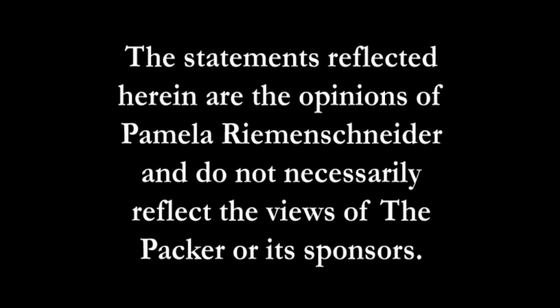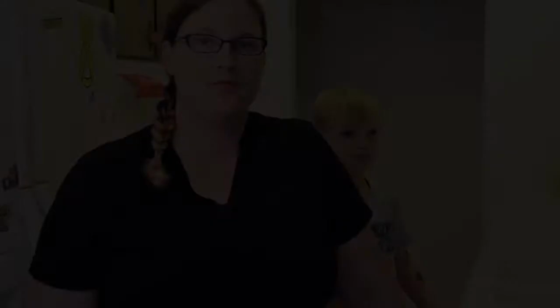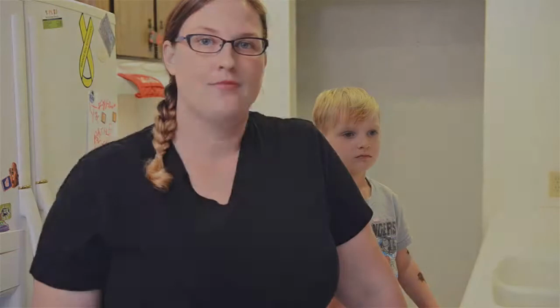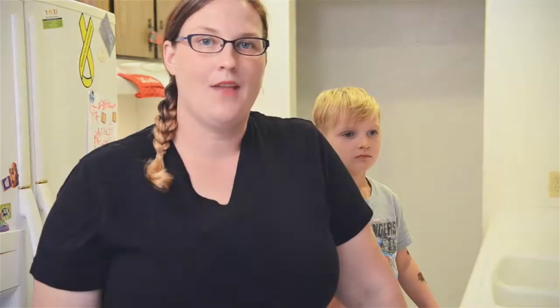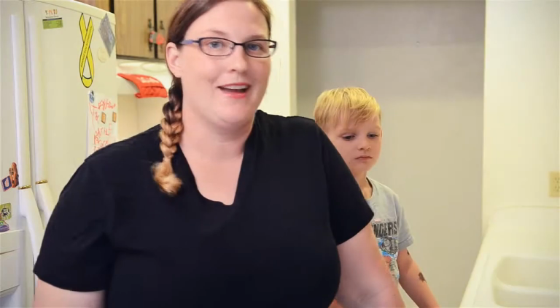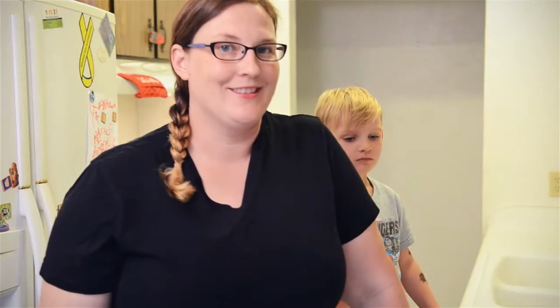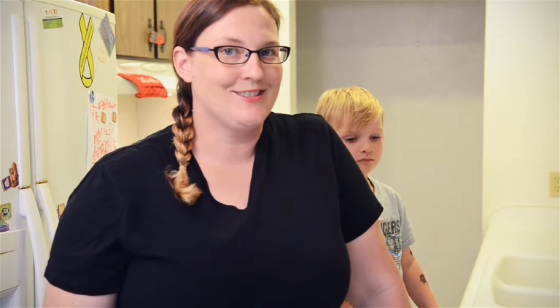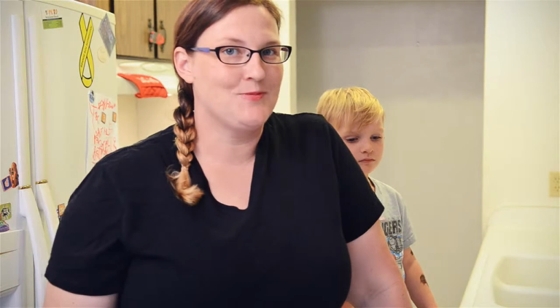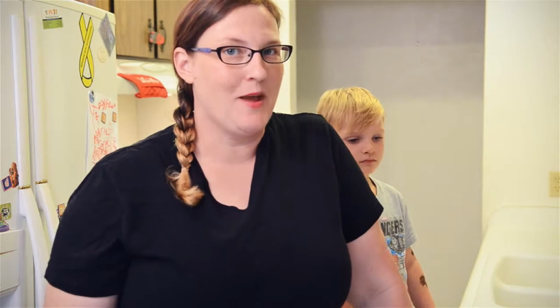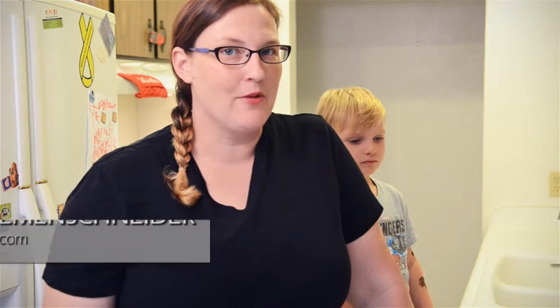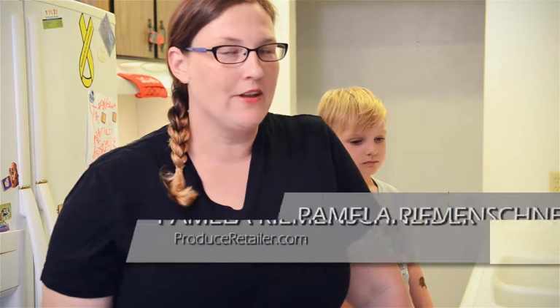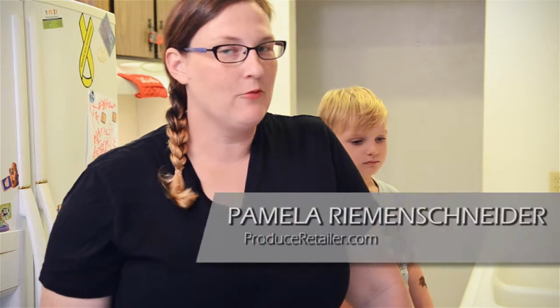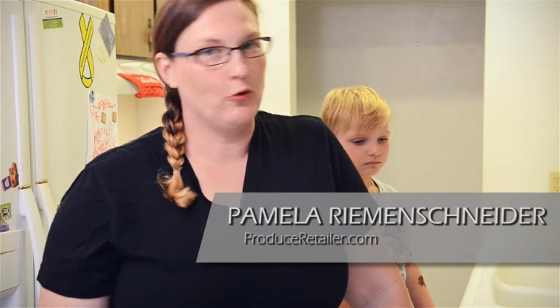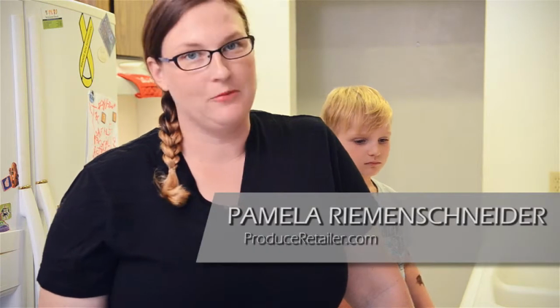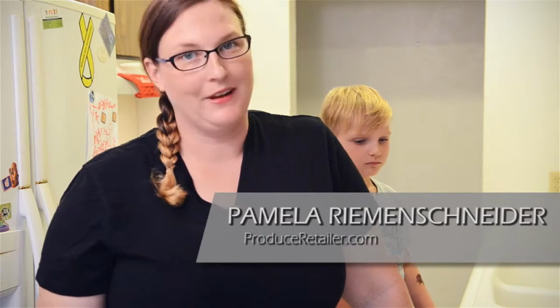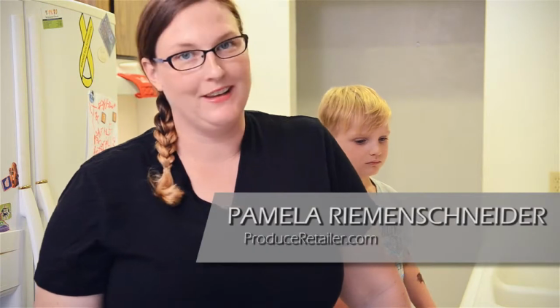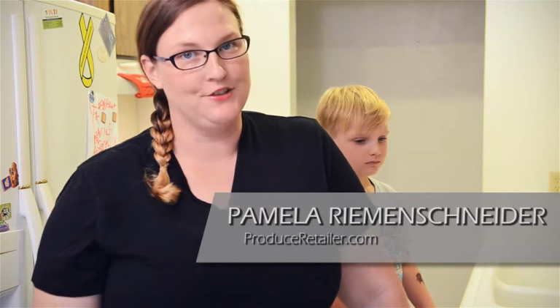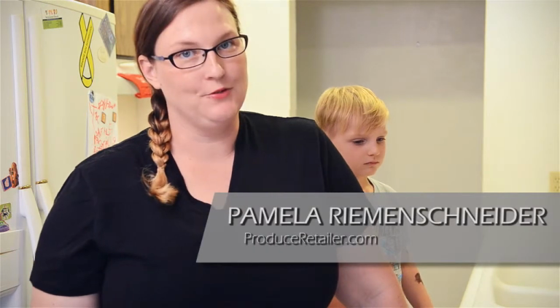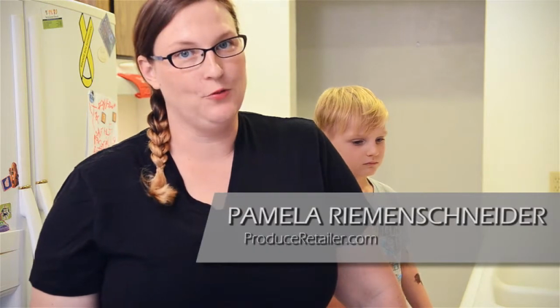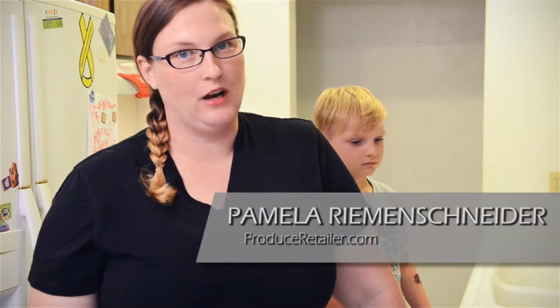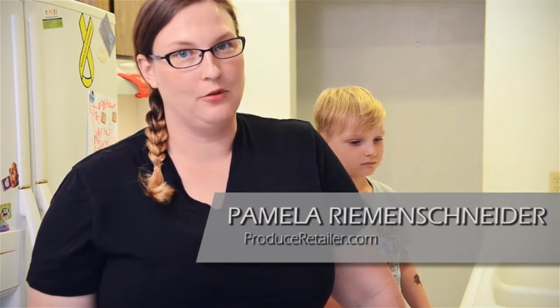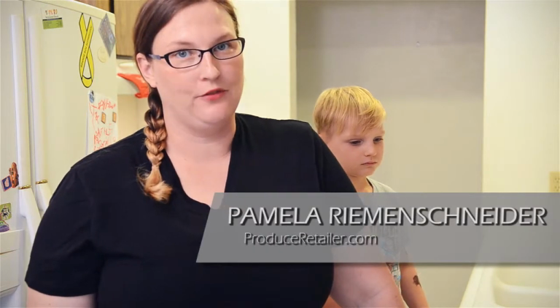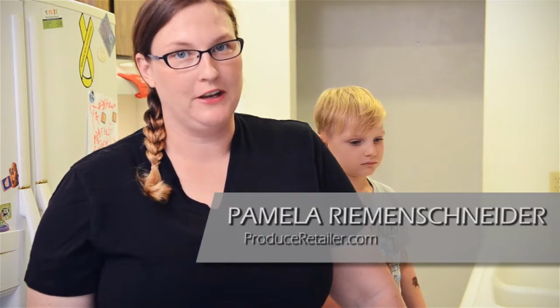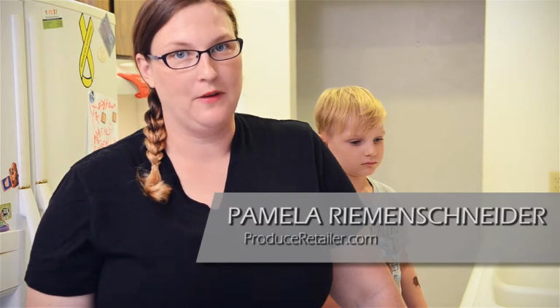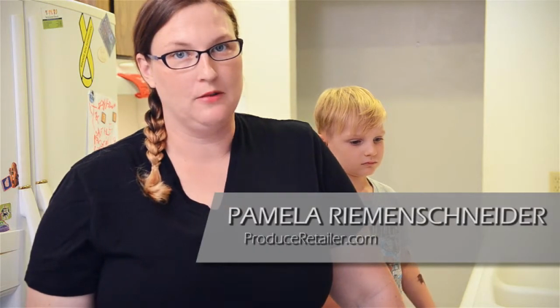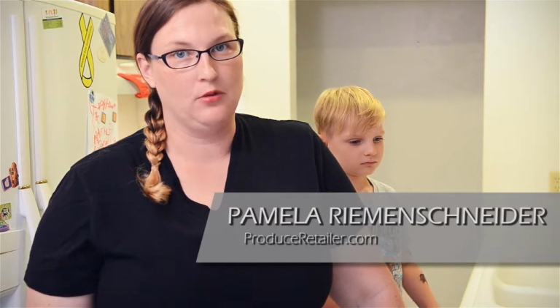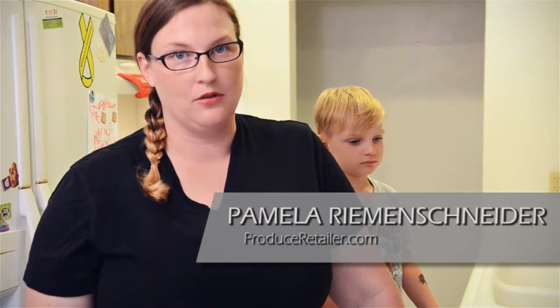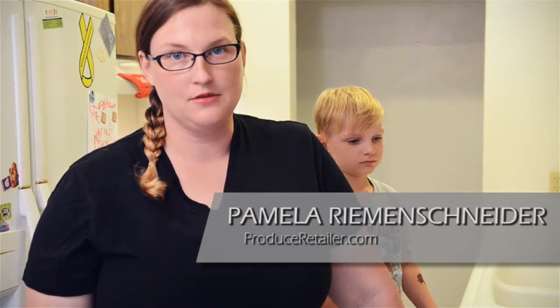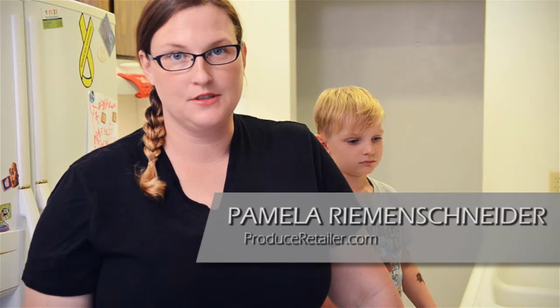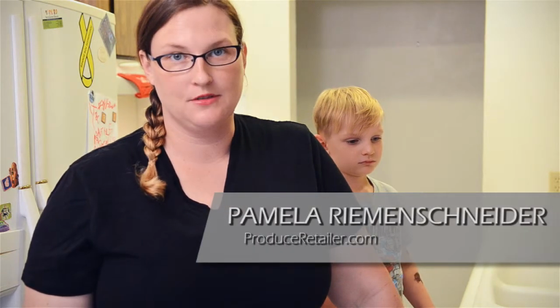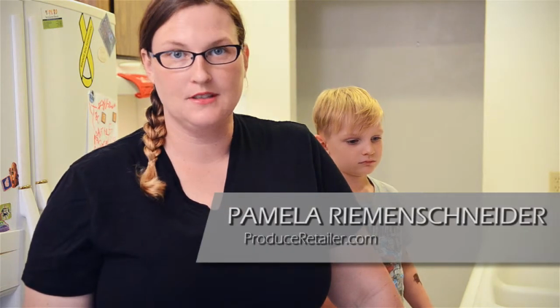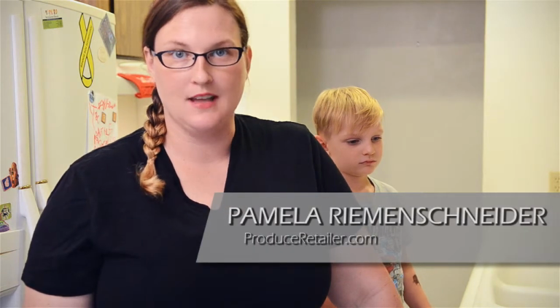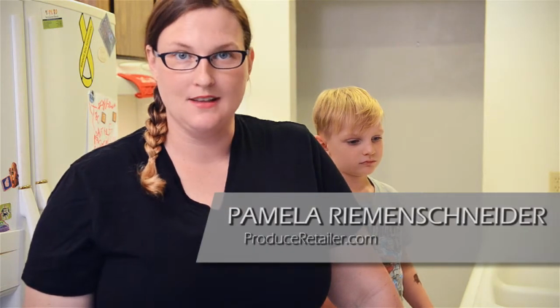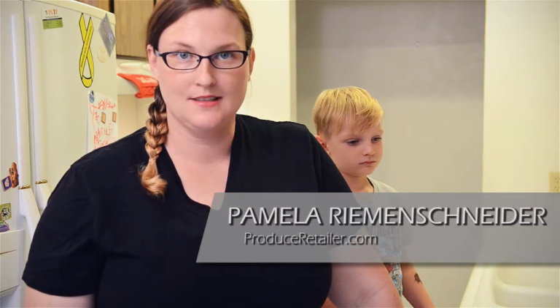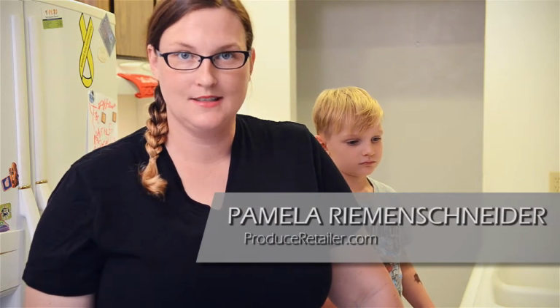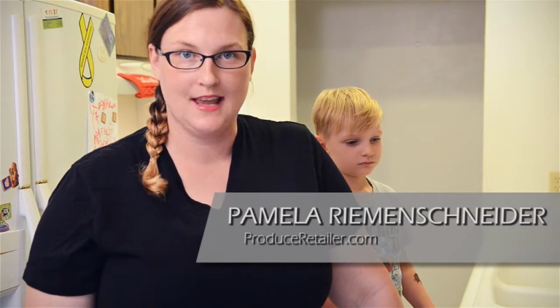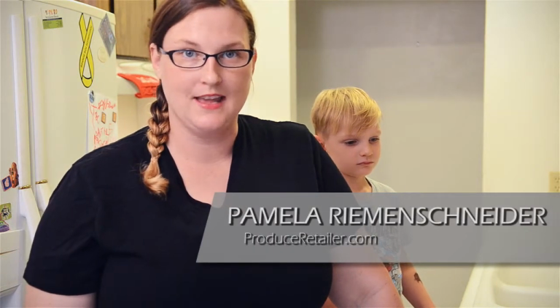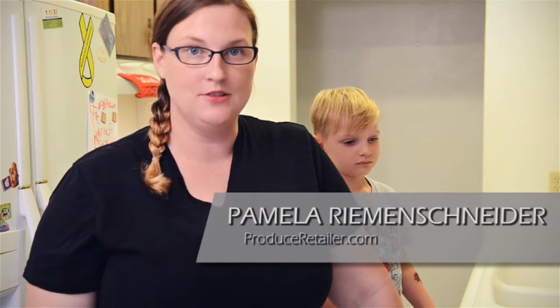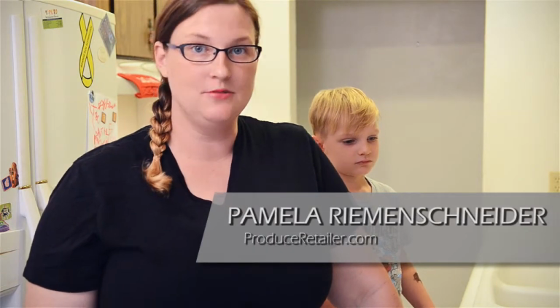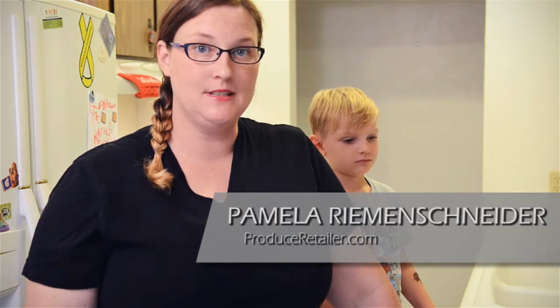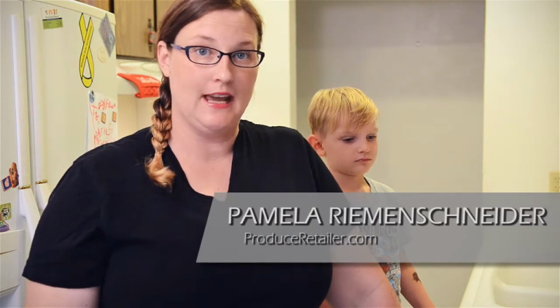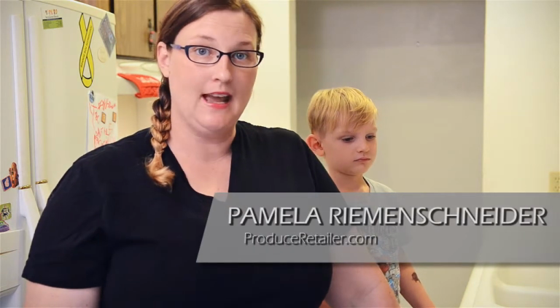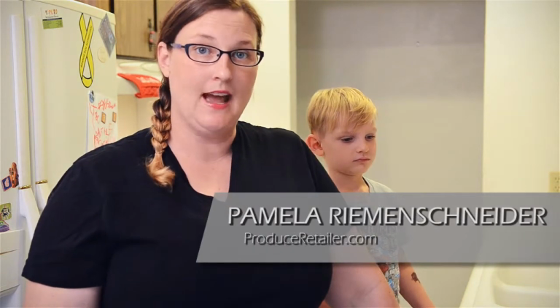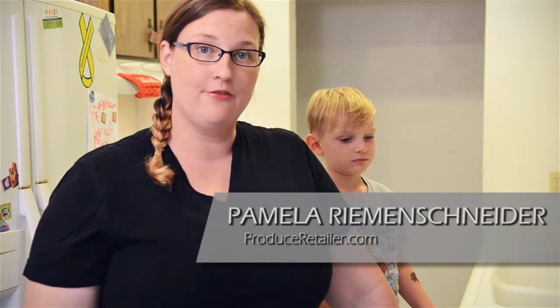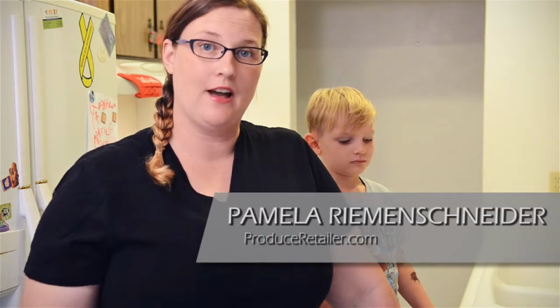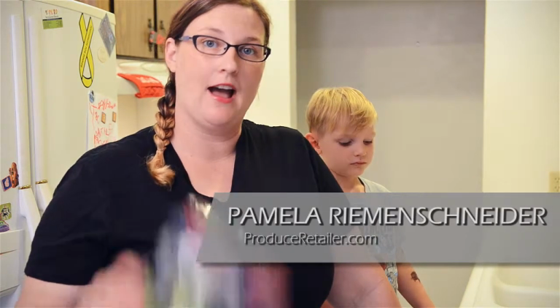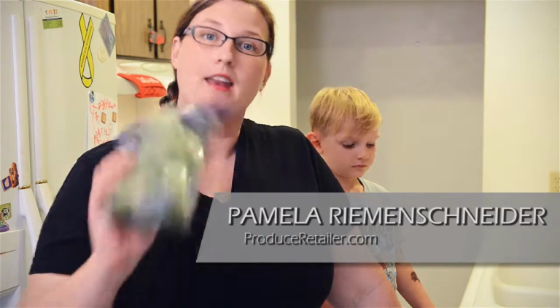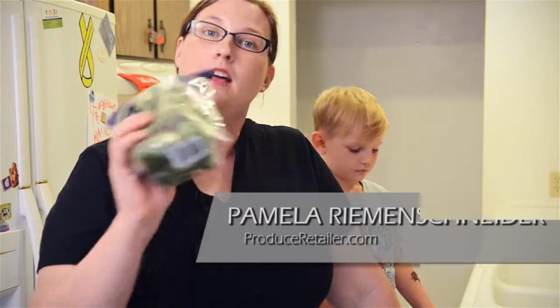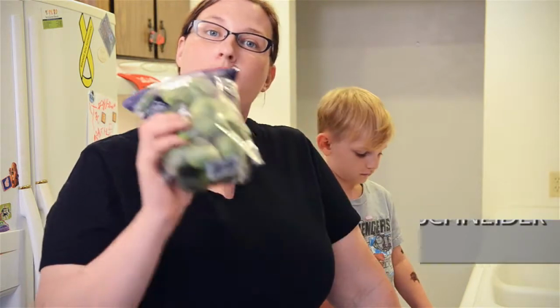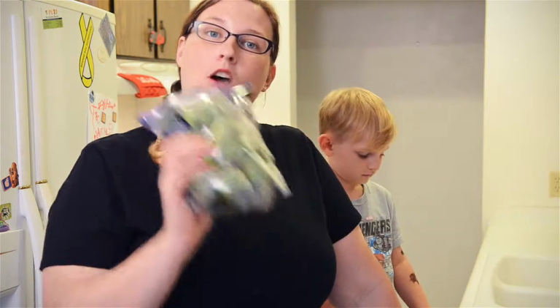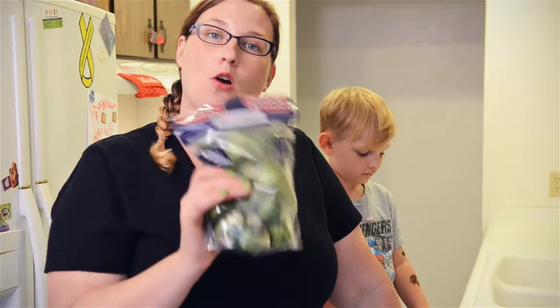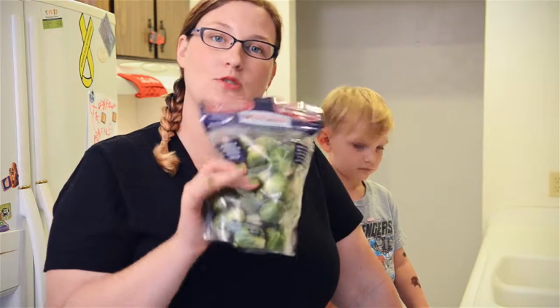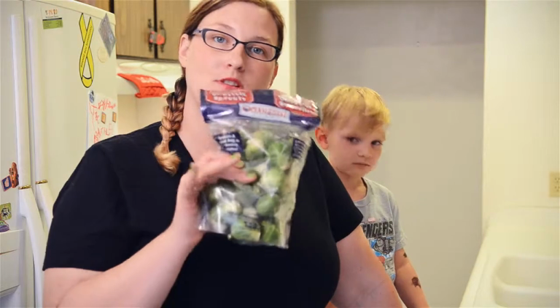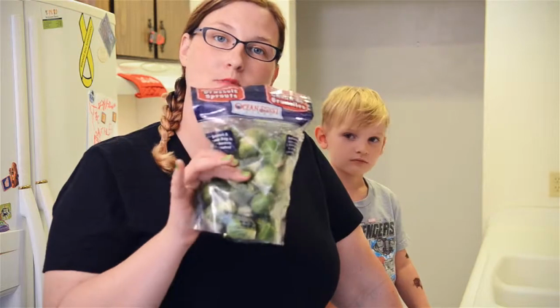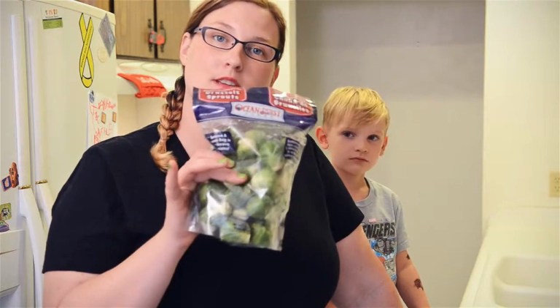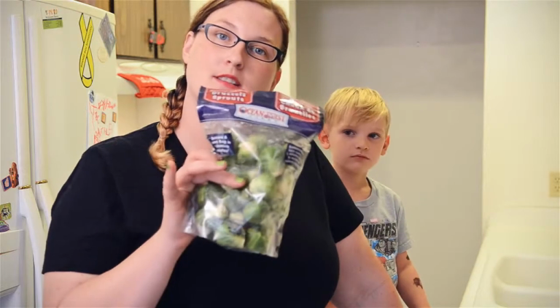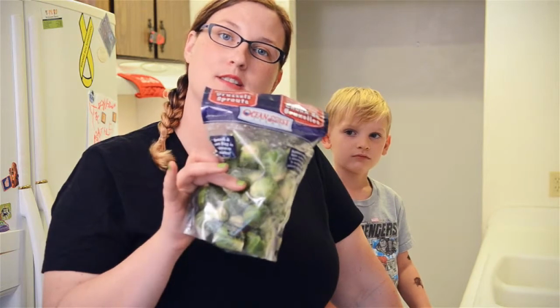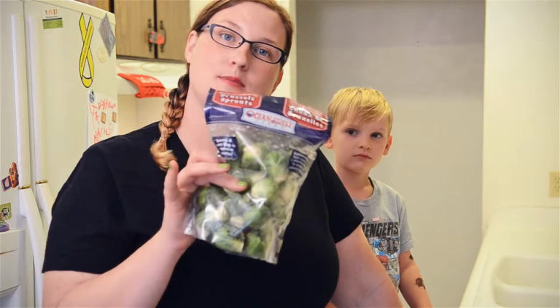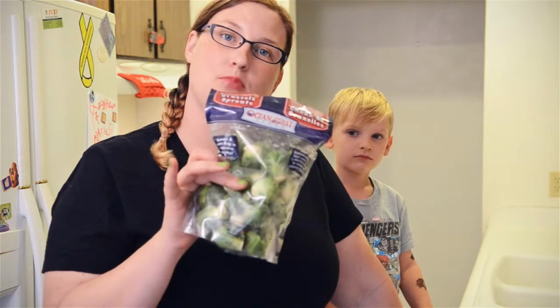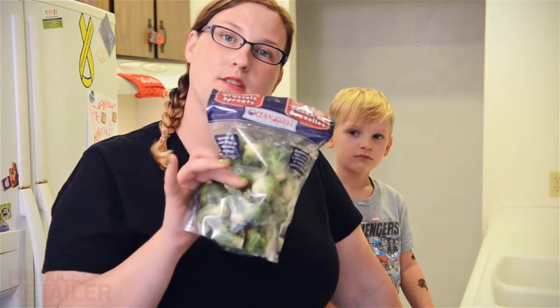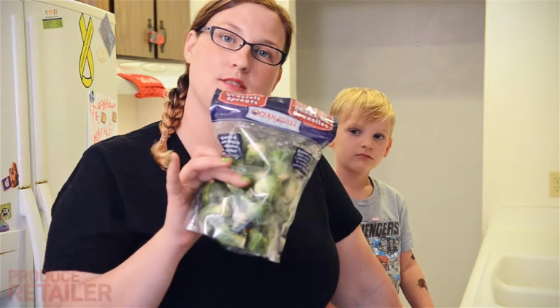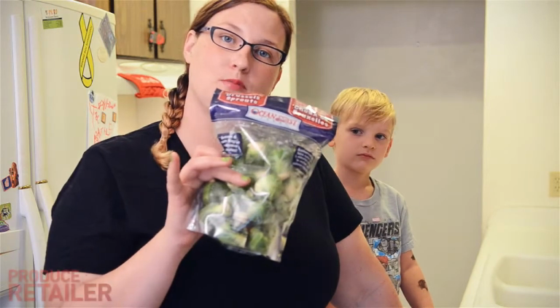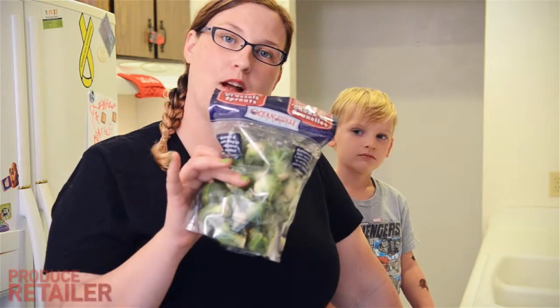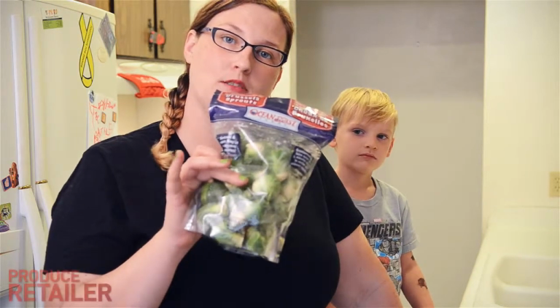Hi, this is Pamela. We're in my kitchen where I put value-added produce to the test, and today I've got Ocean Mist Brussels sprouts.